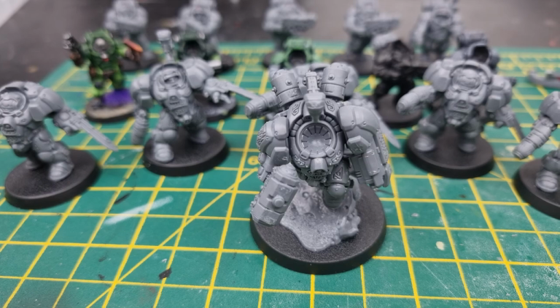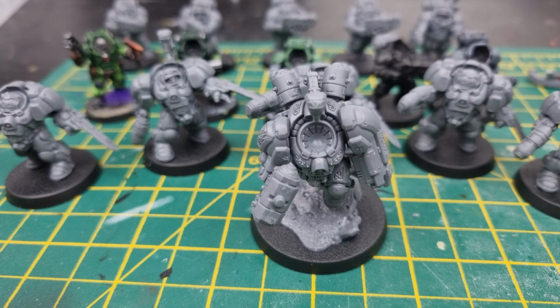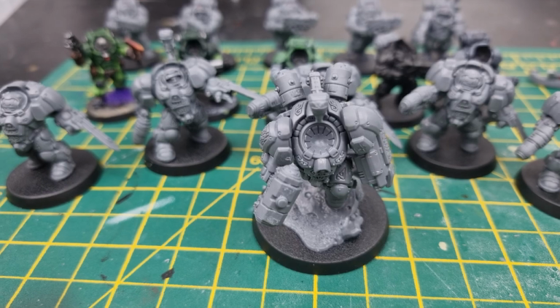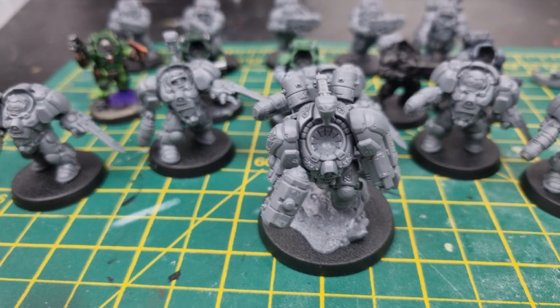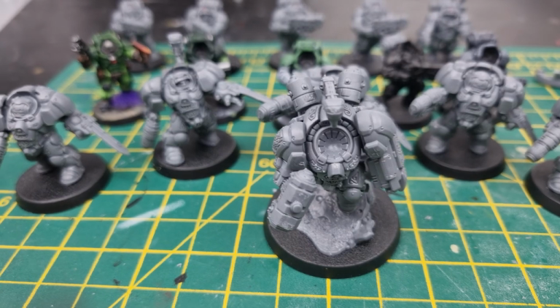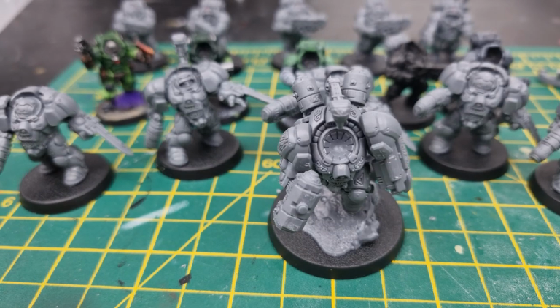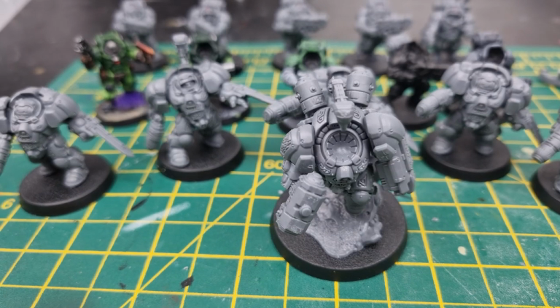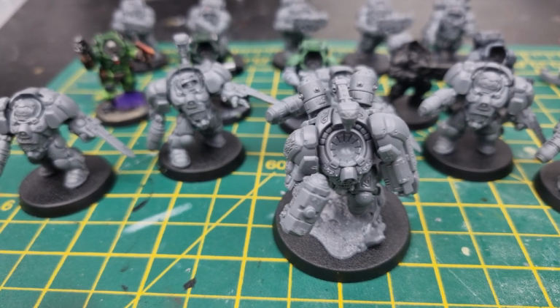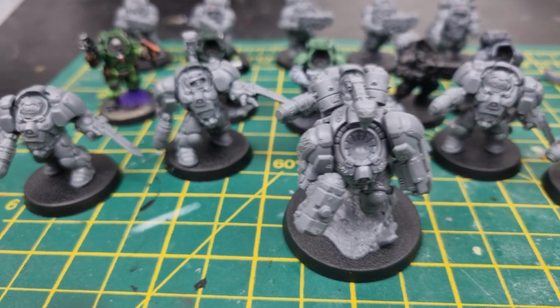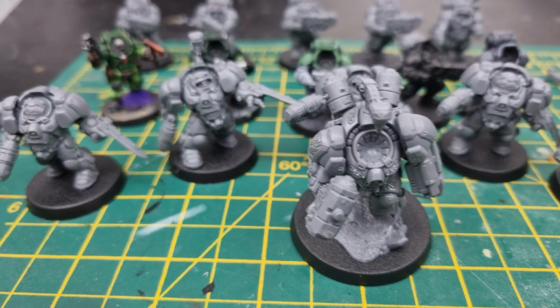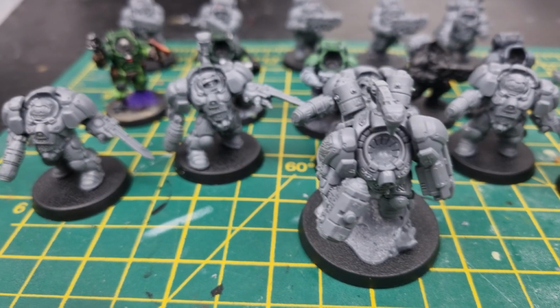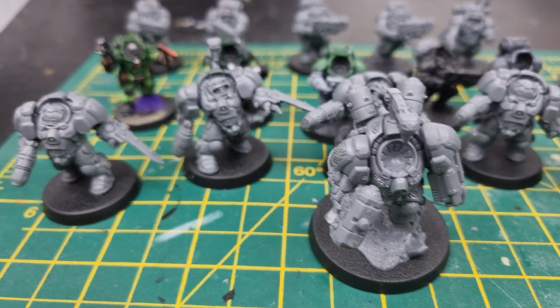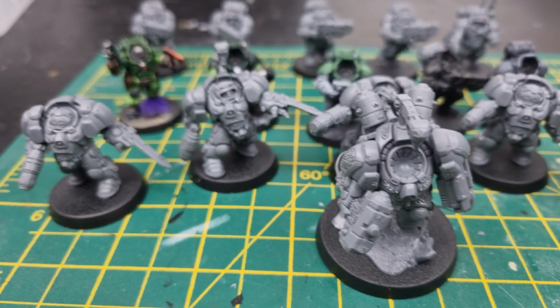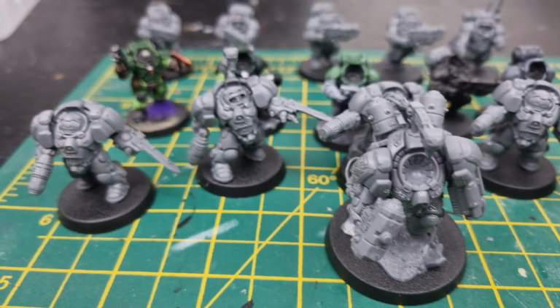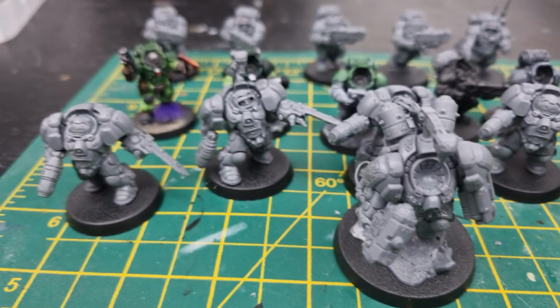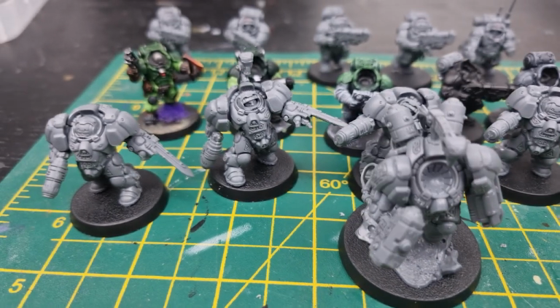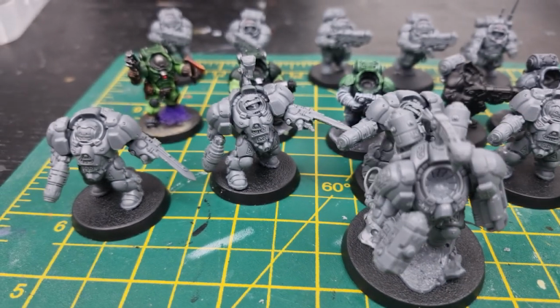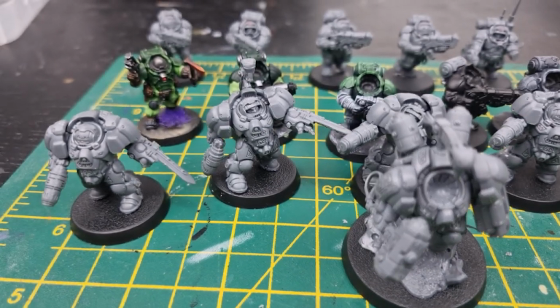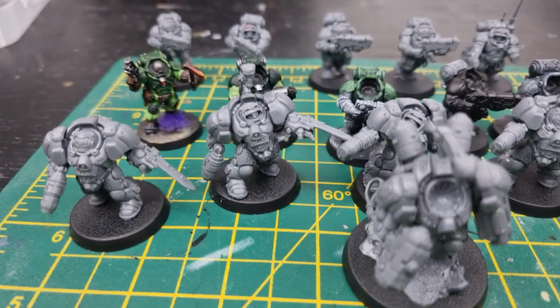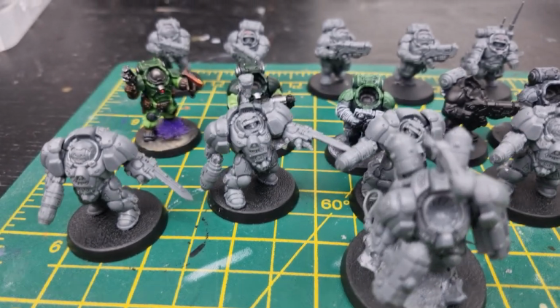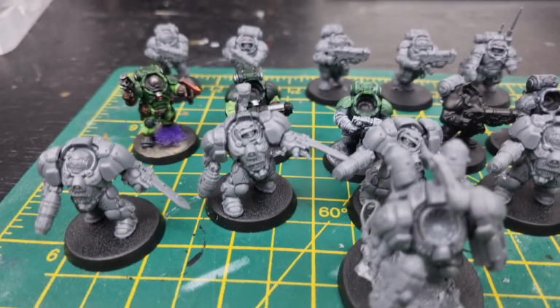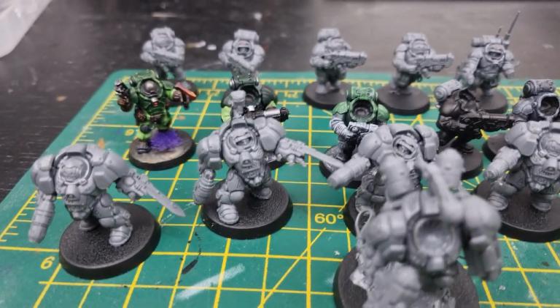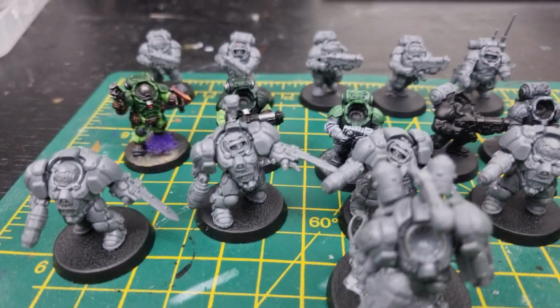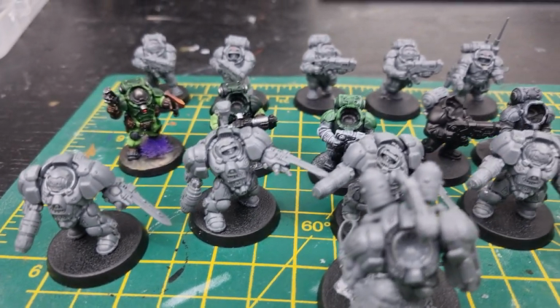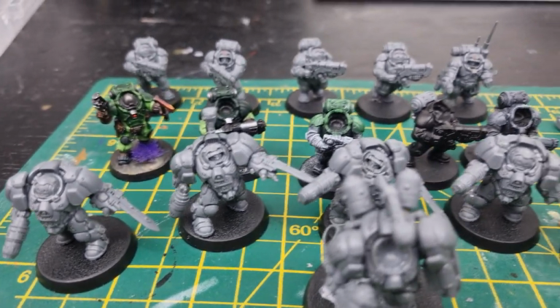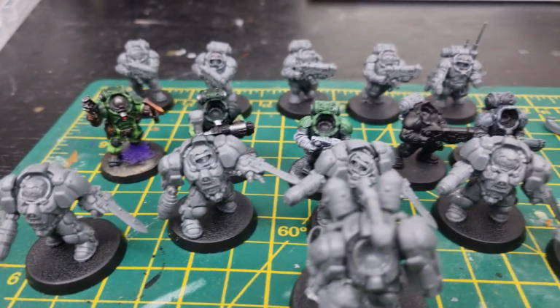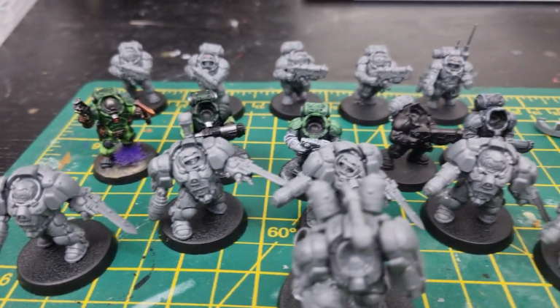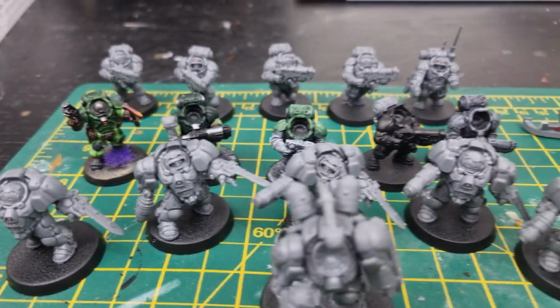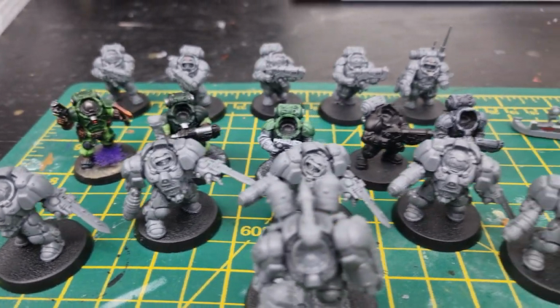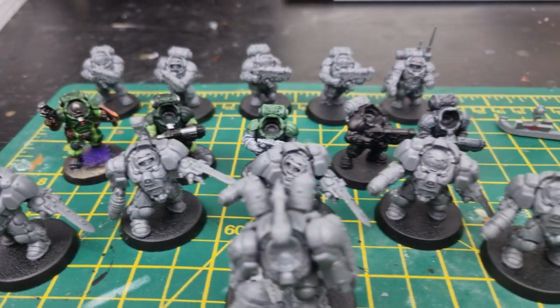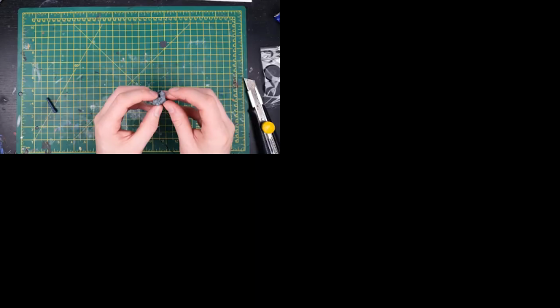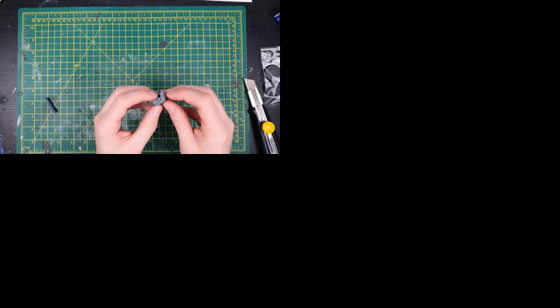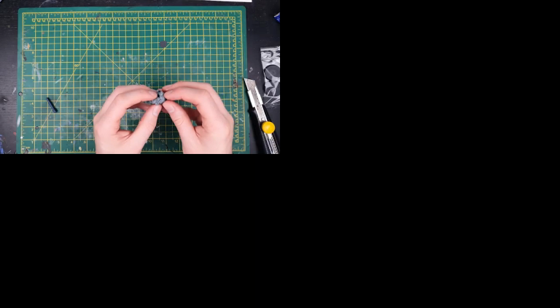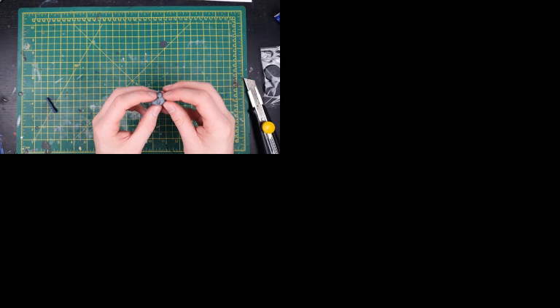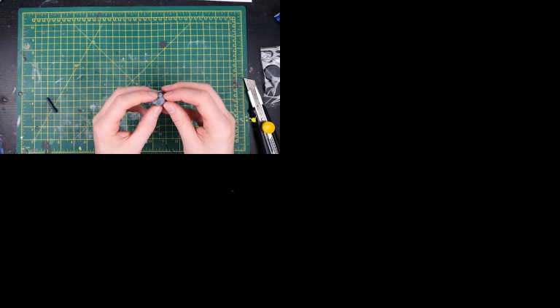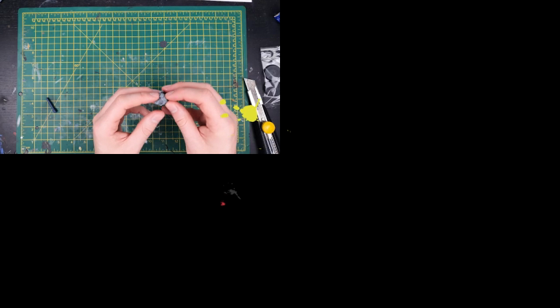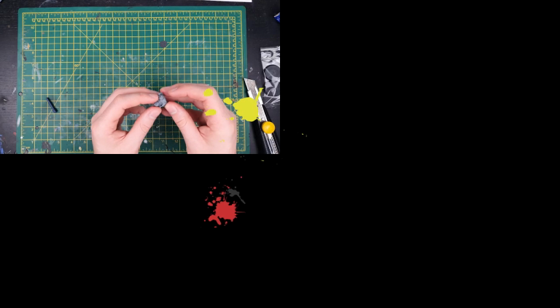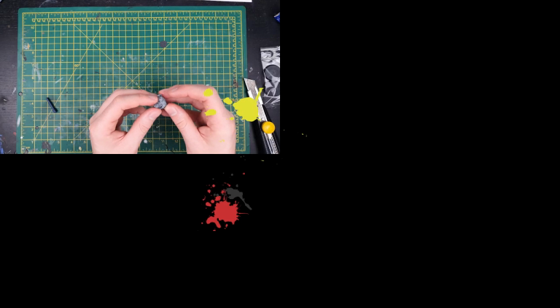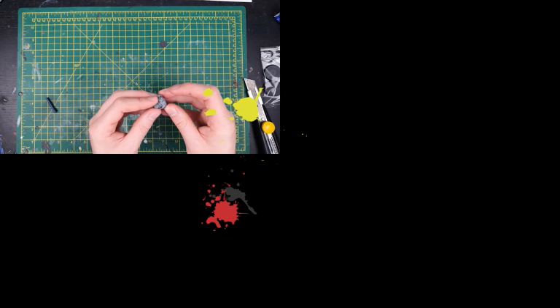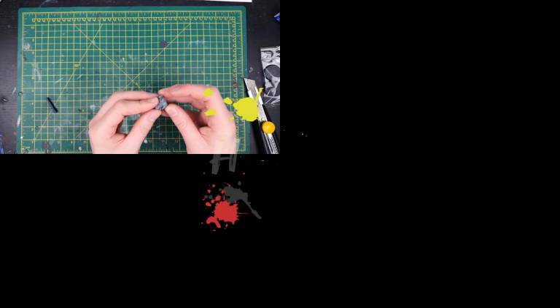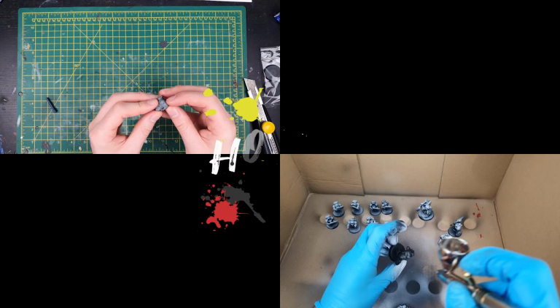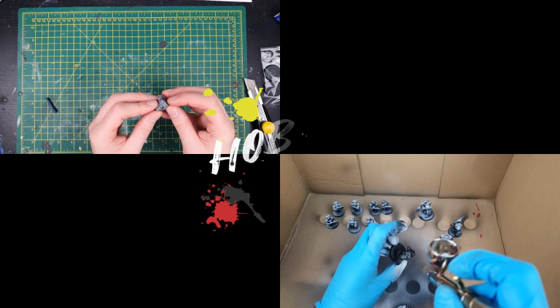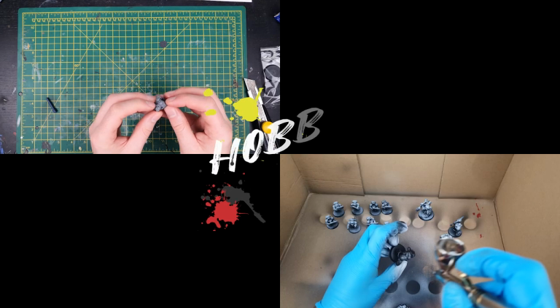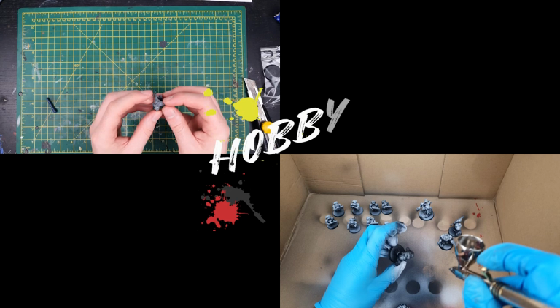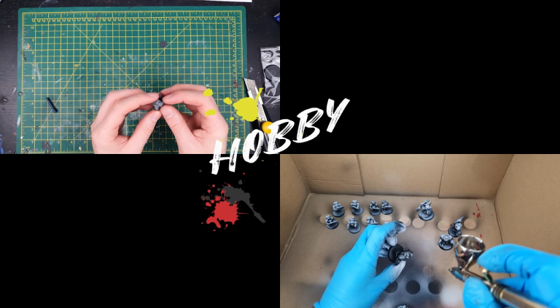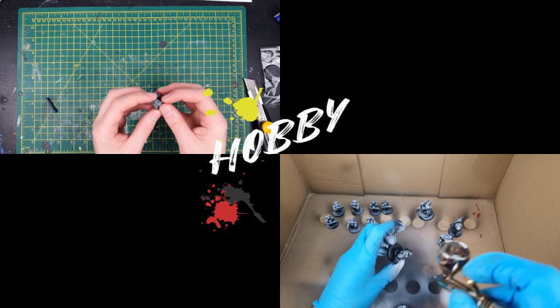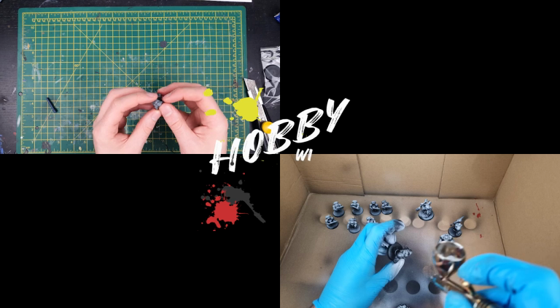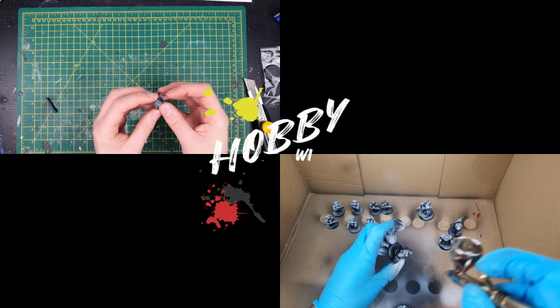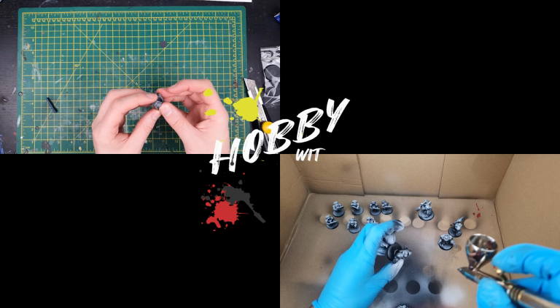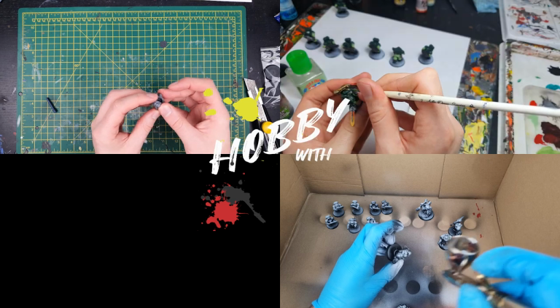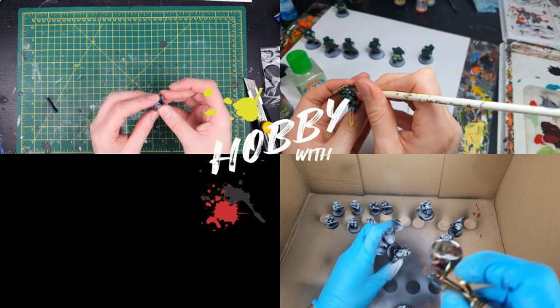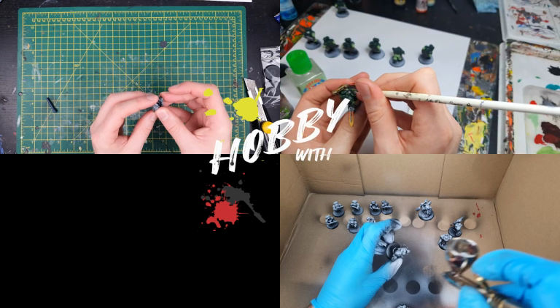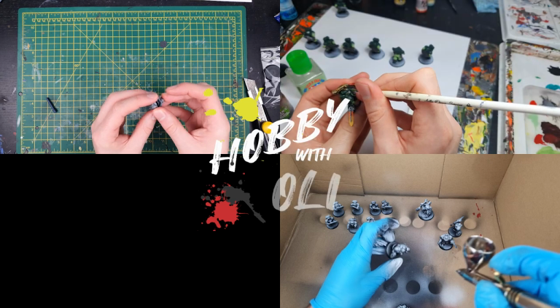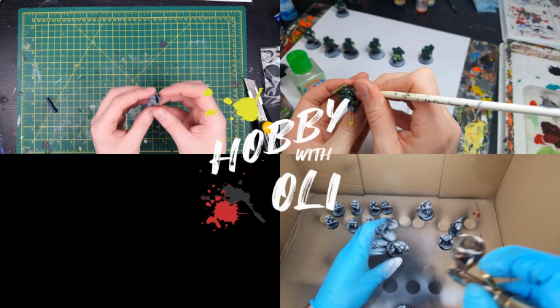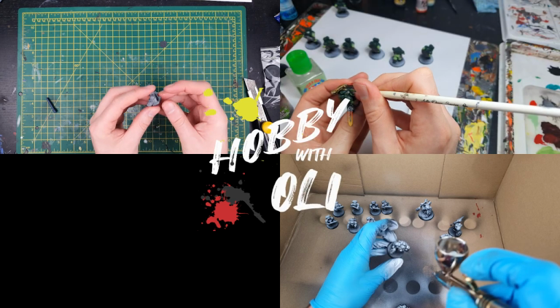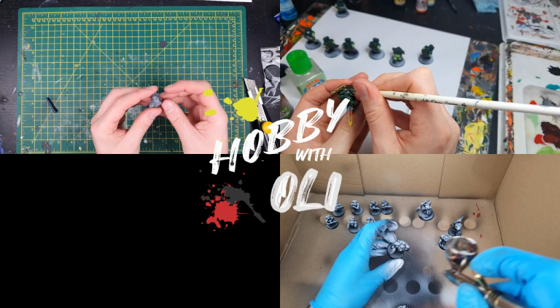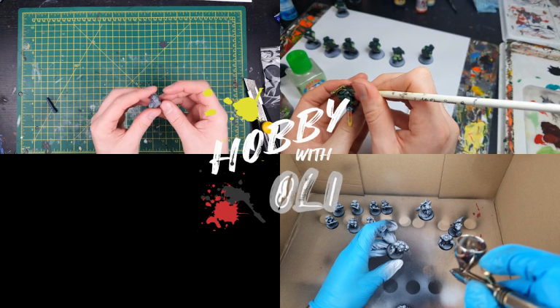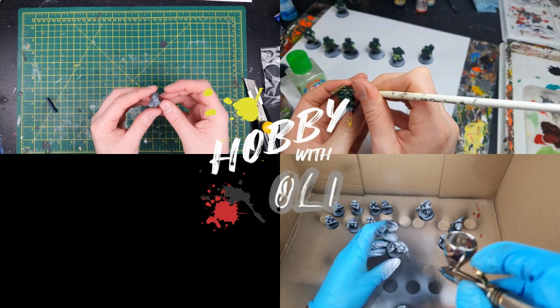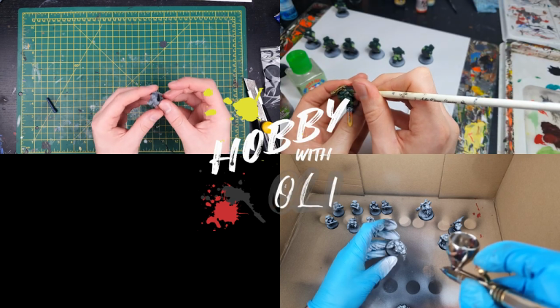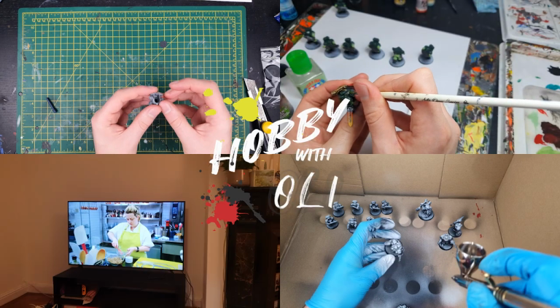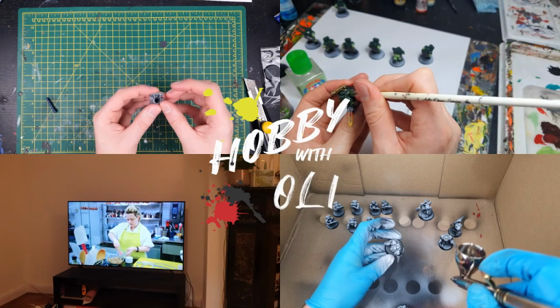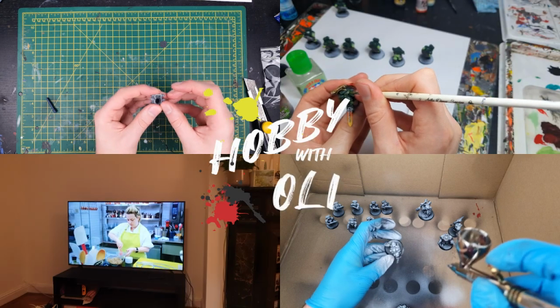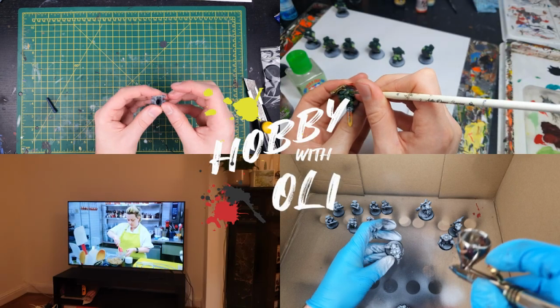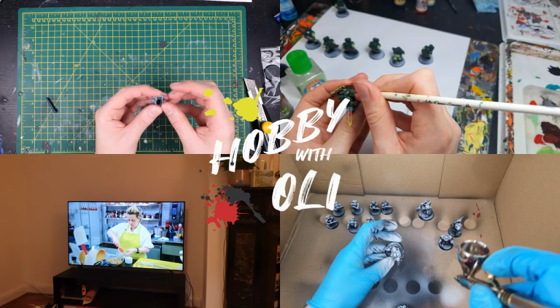Welcome to Hobby with Oli, where we're painting up a boarding patrol of Votann on a tight schedule to get them ready for a battle report.